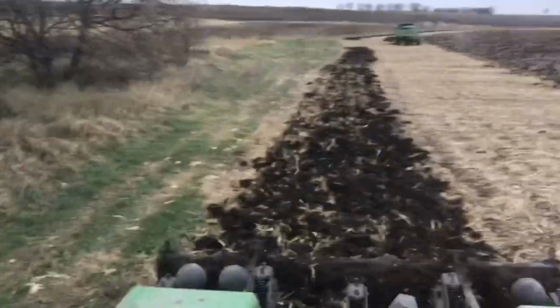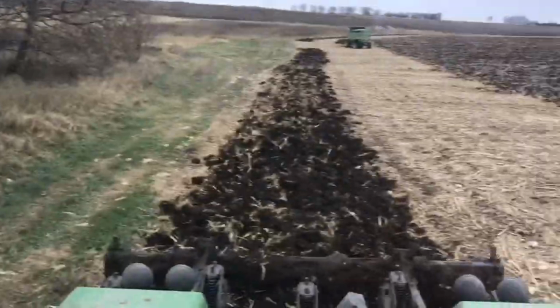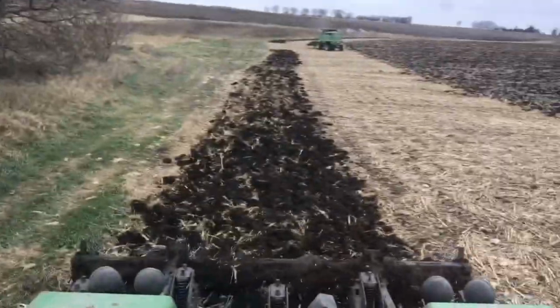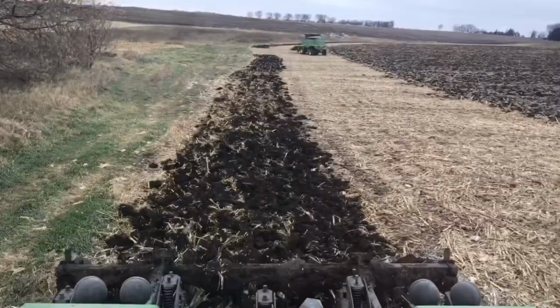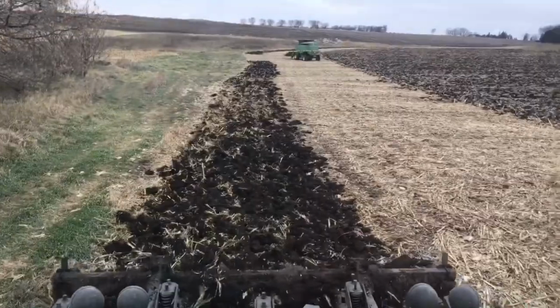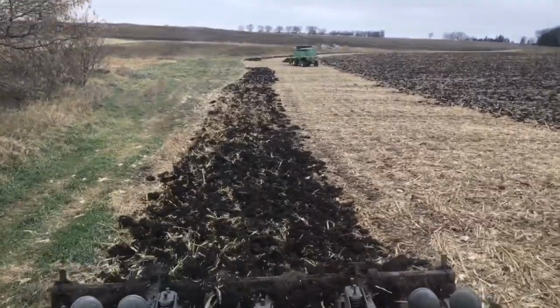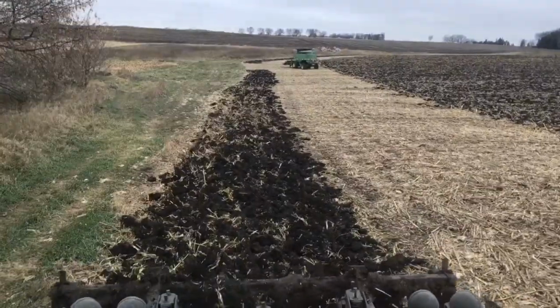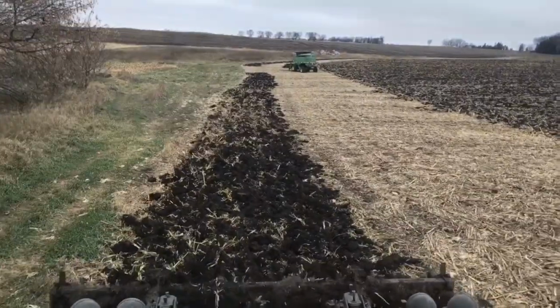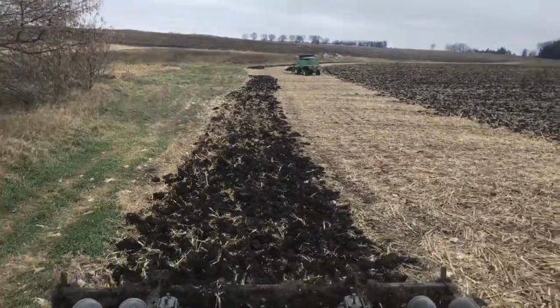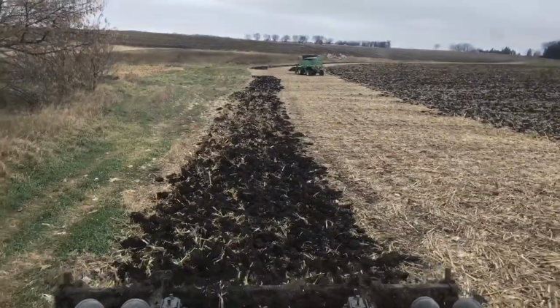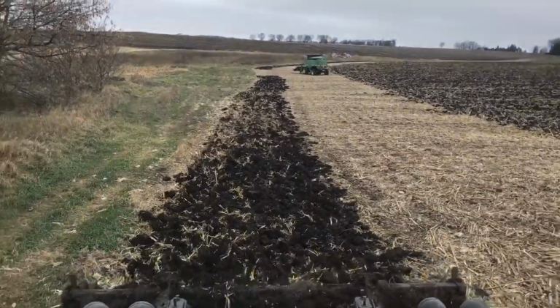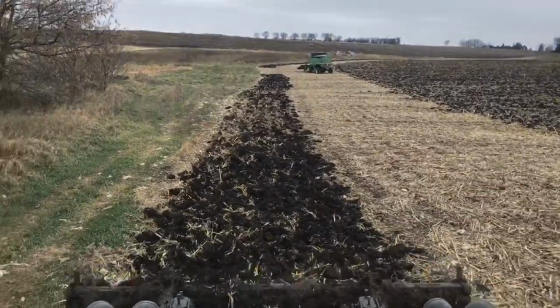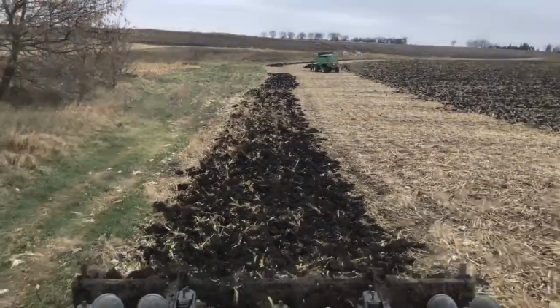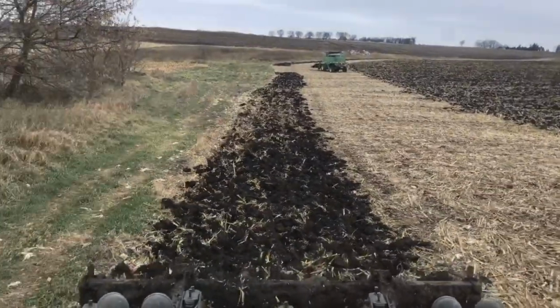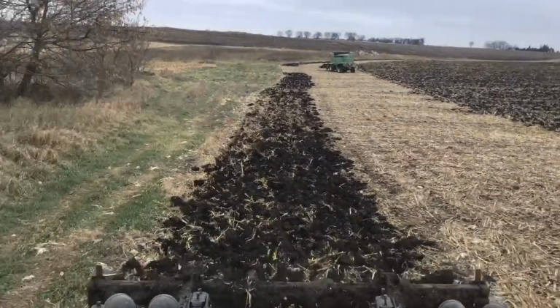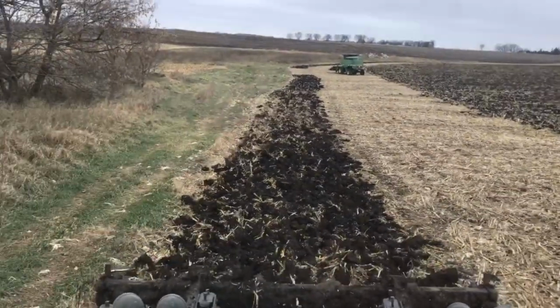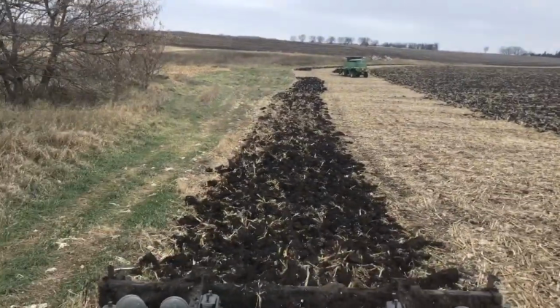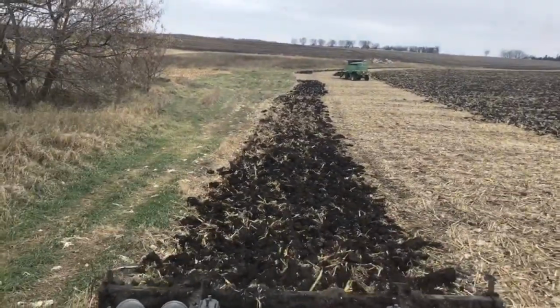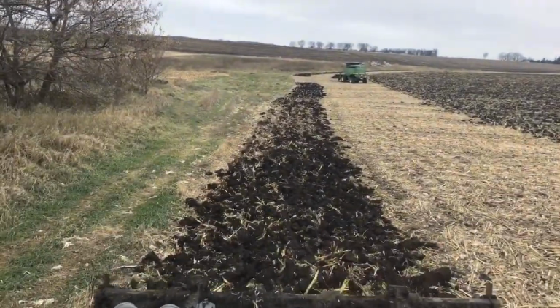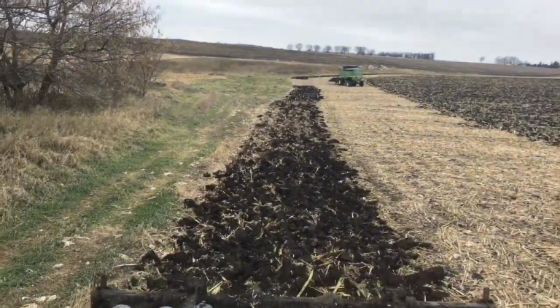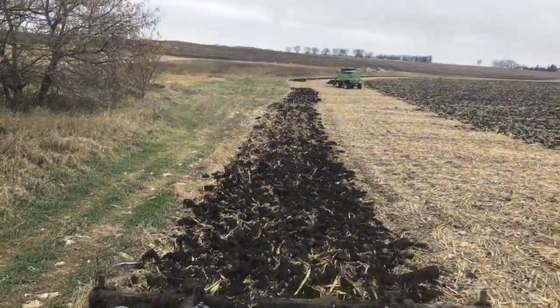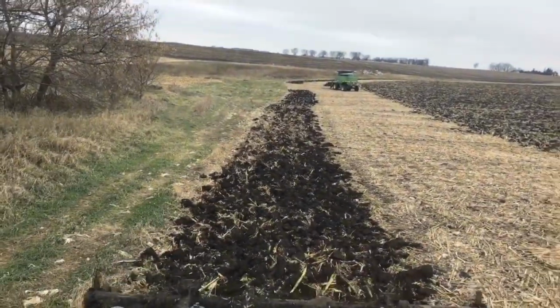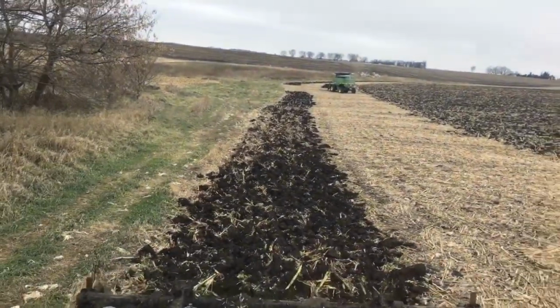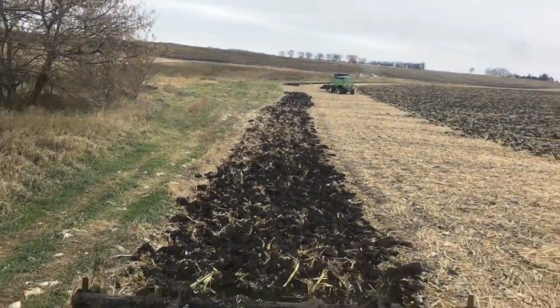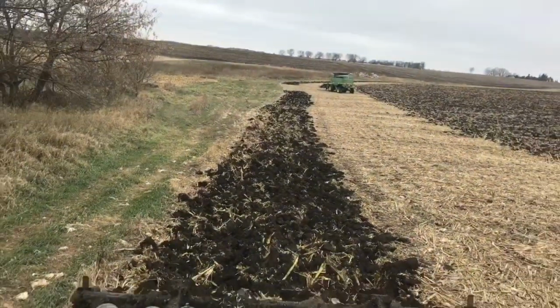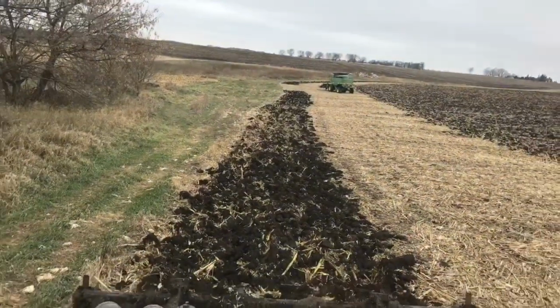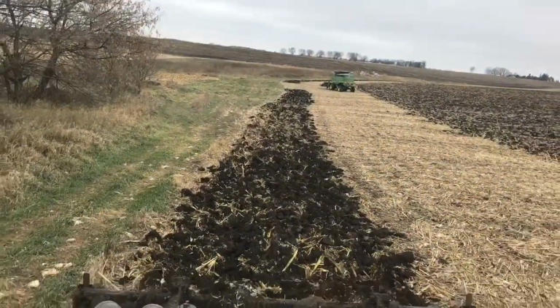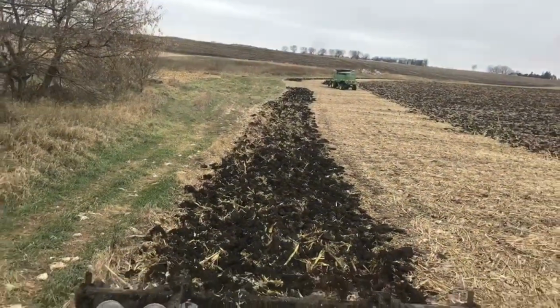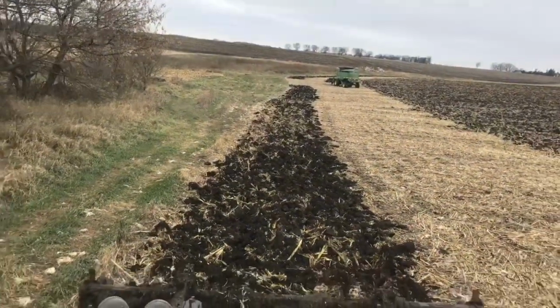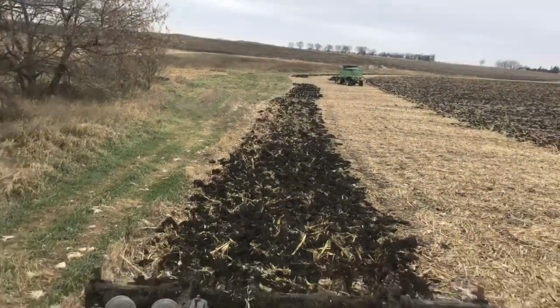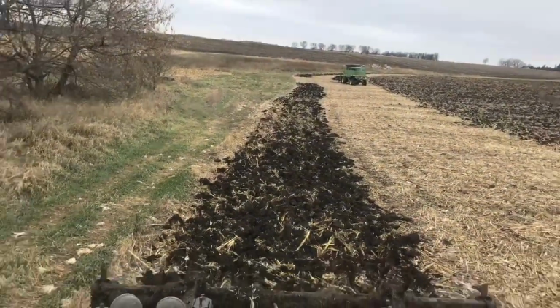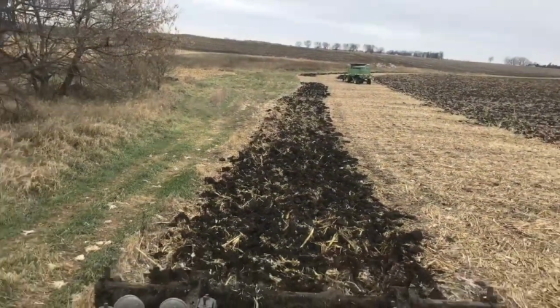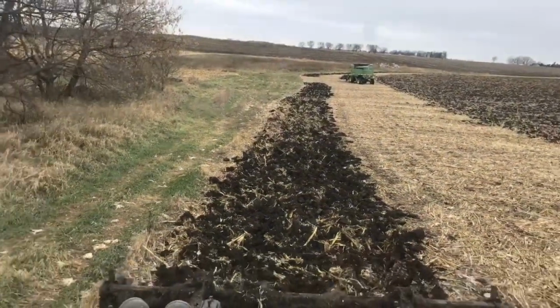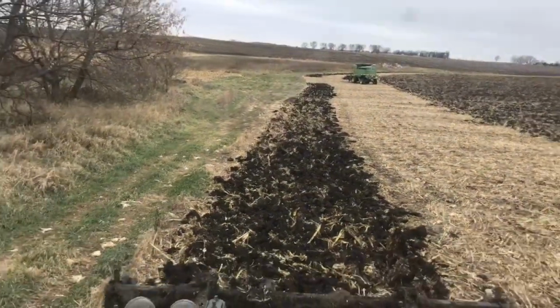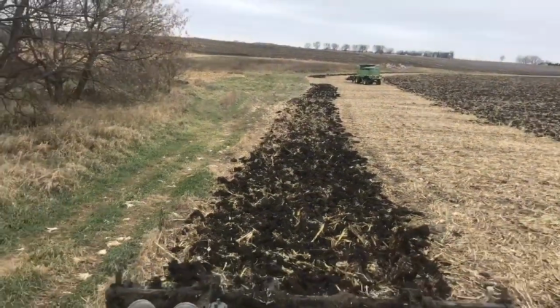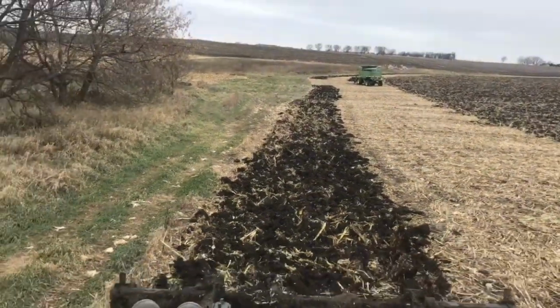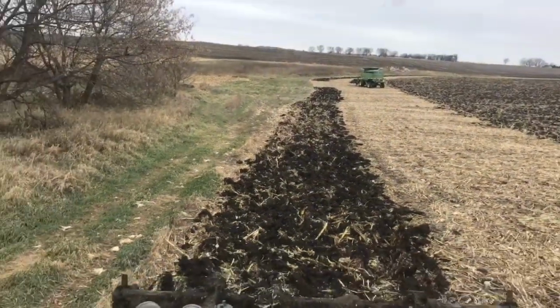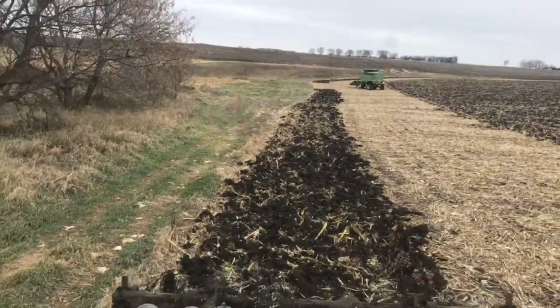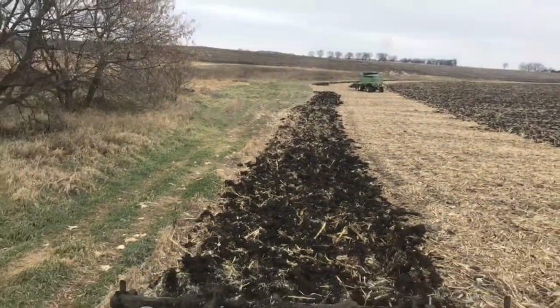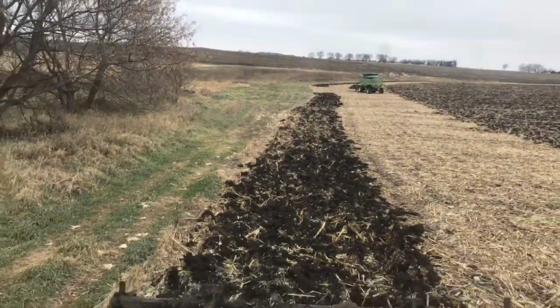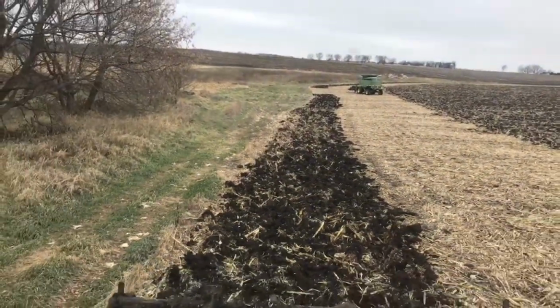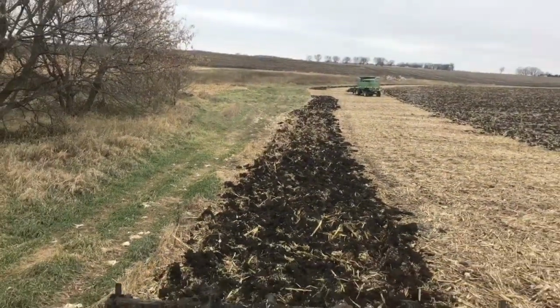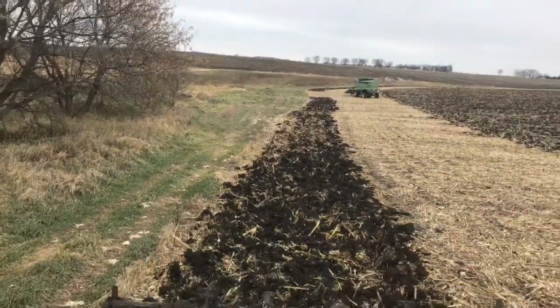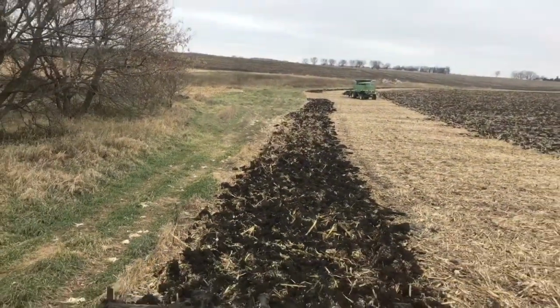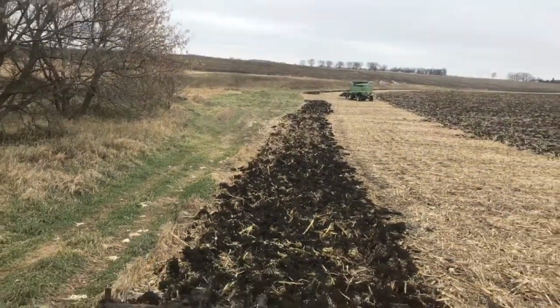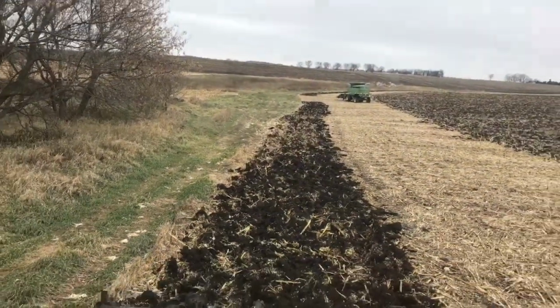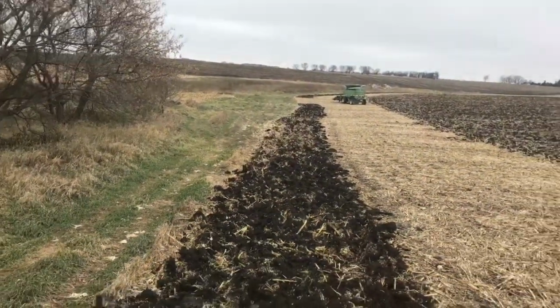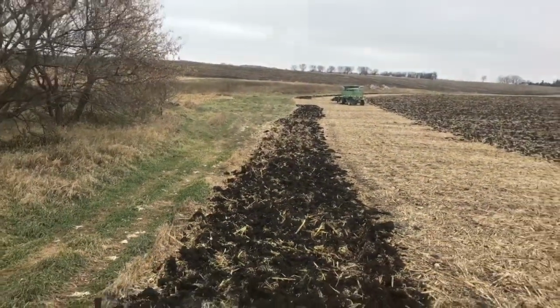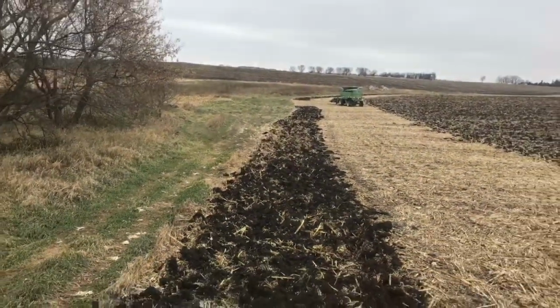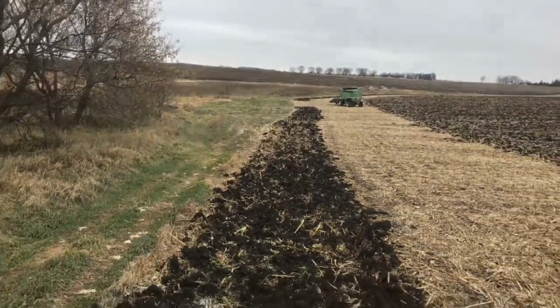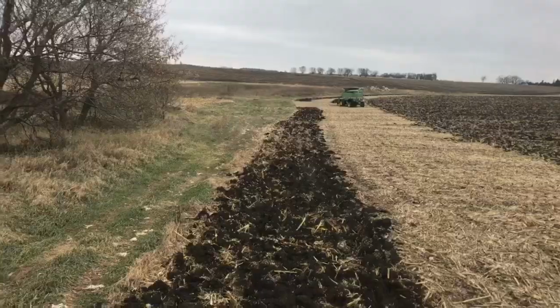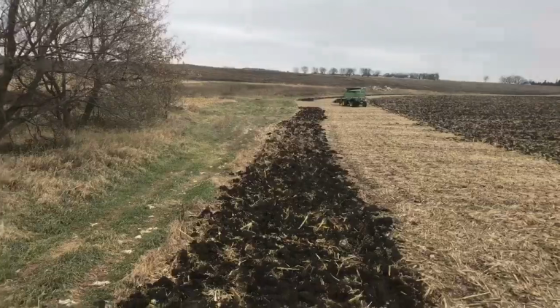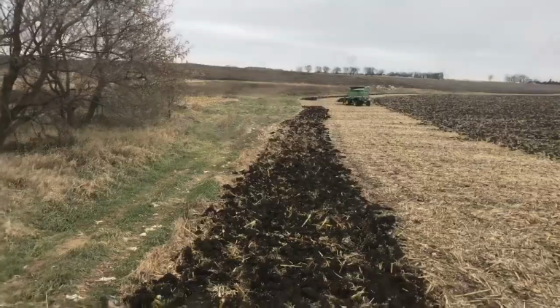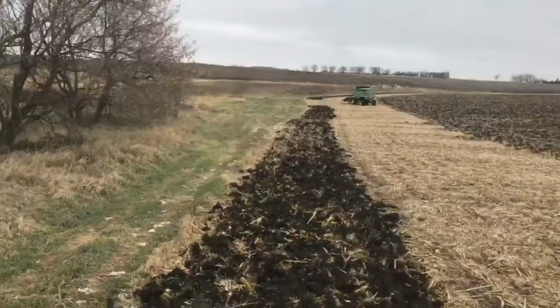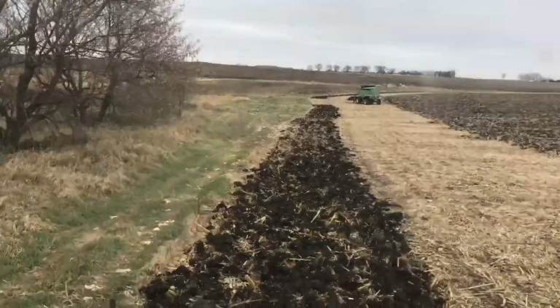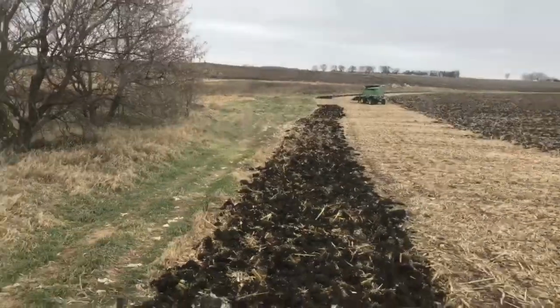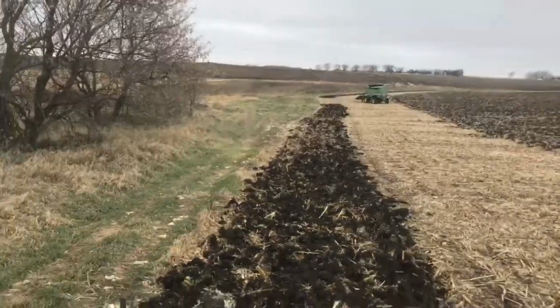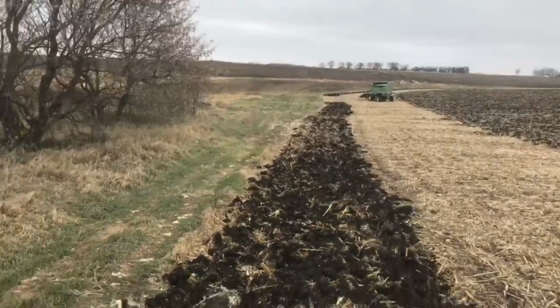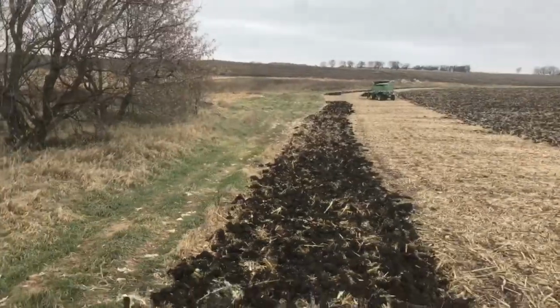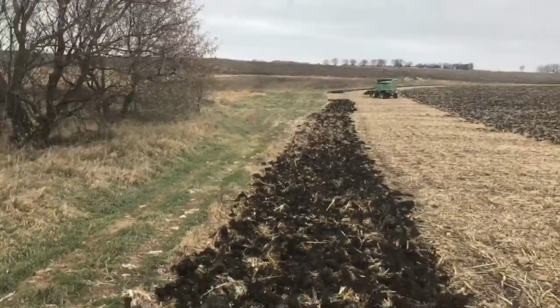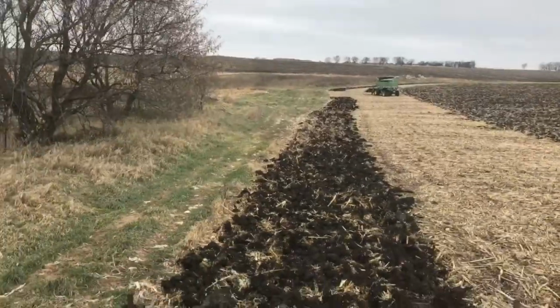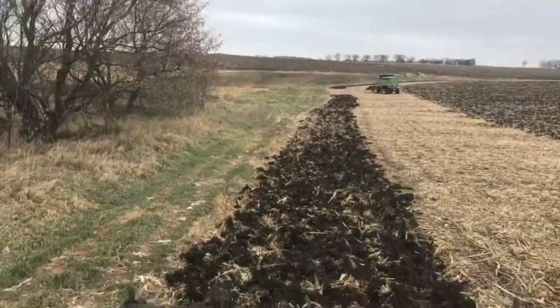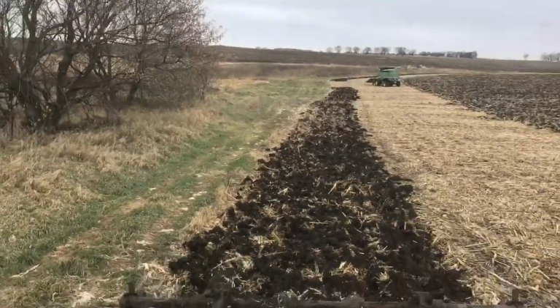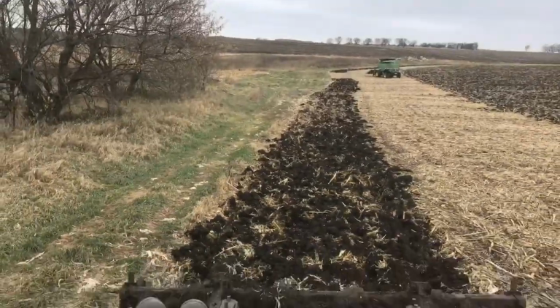You can see the combine is sitting there — I left a little path for him to get out of here. He's got about 6-7 acres left and he'll be done for the year.